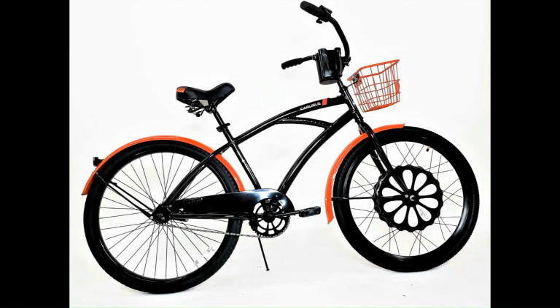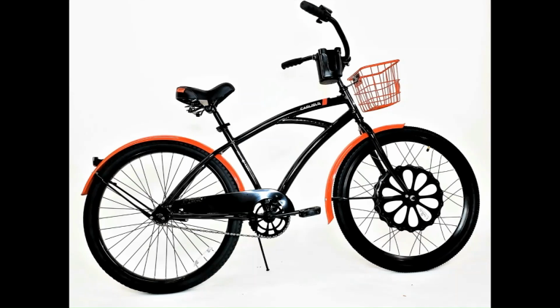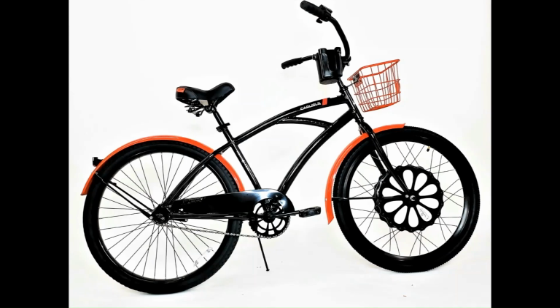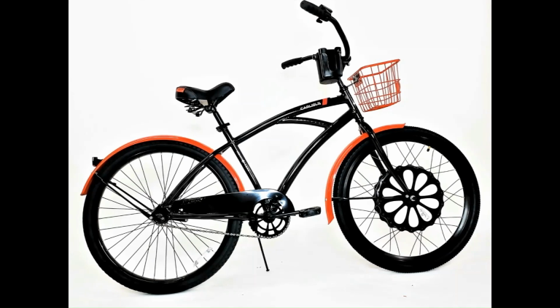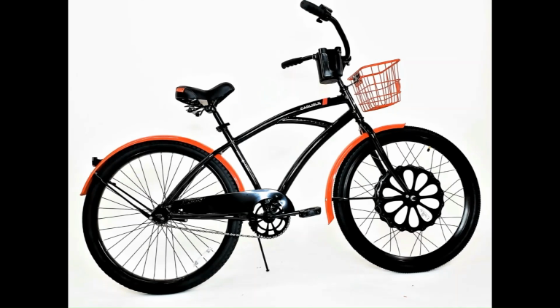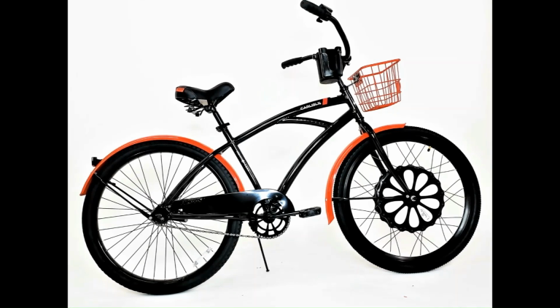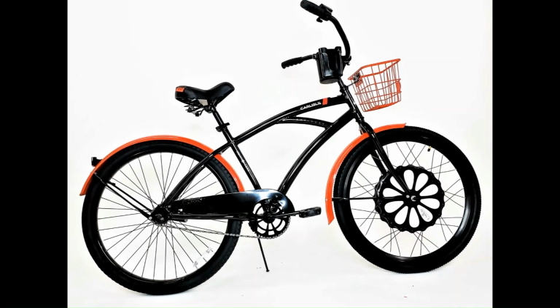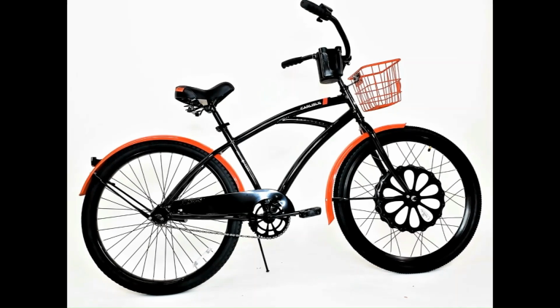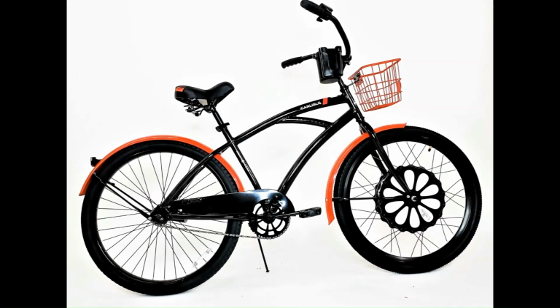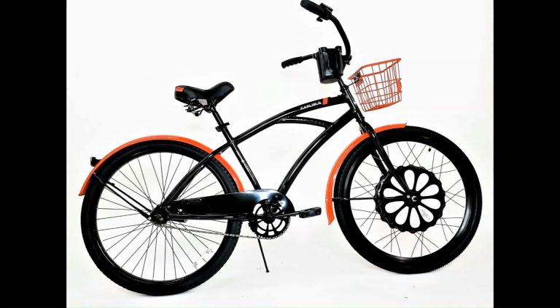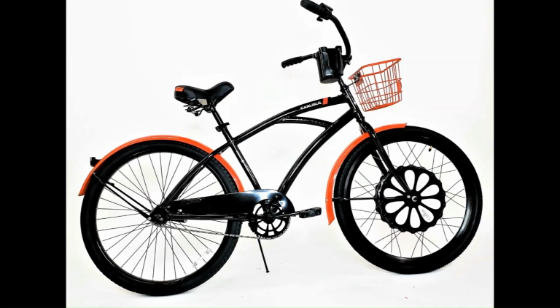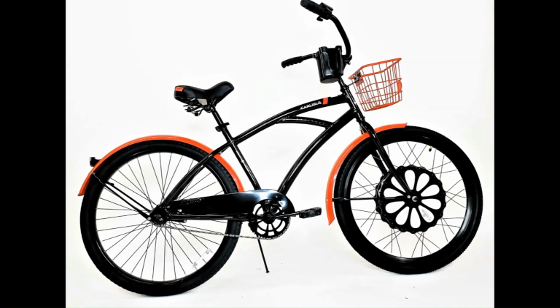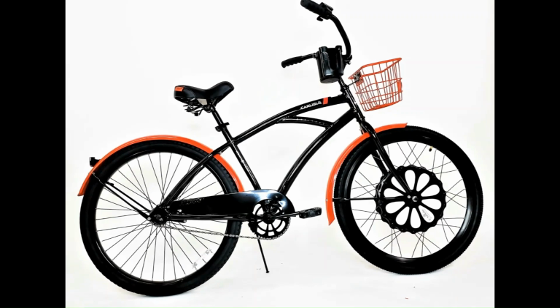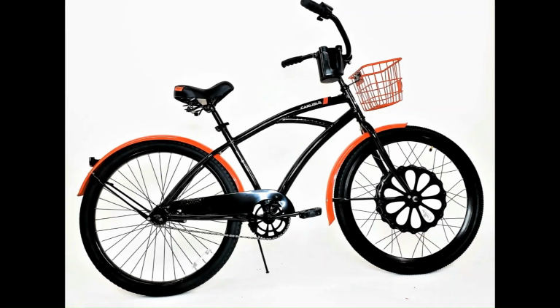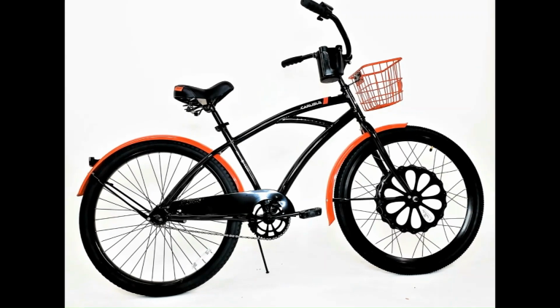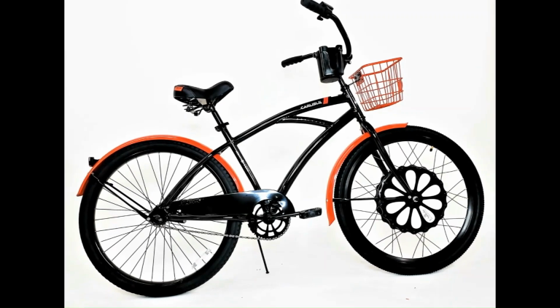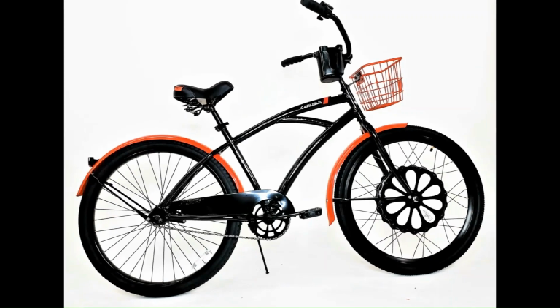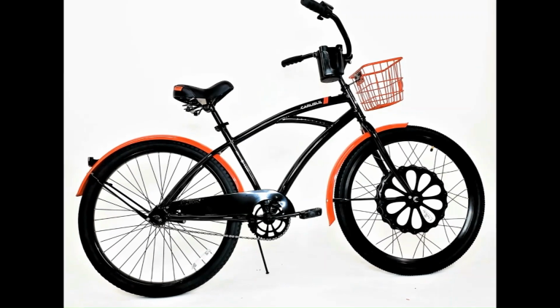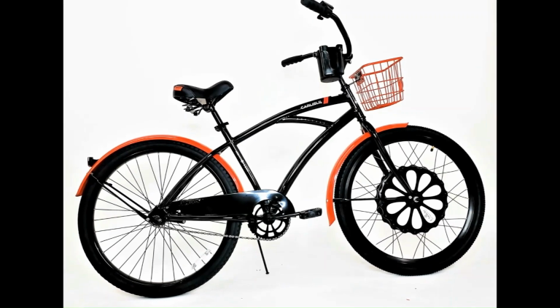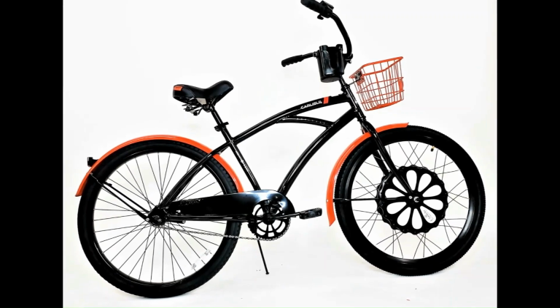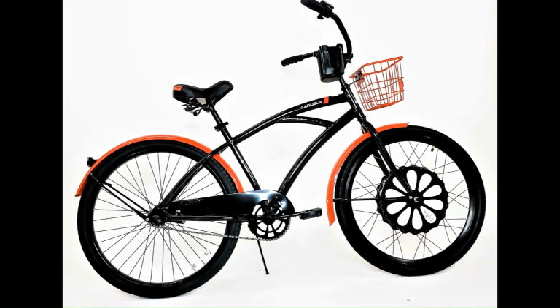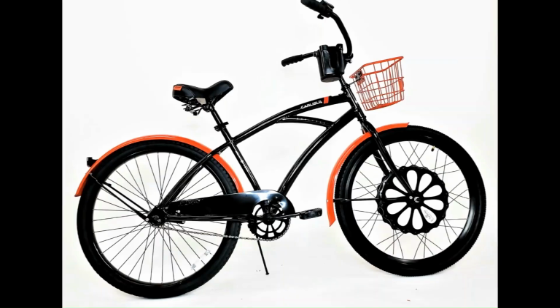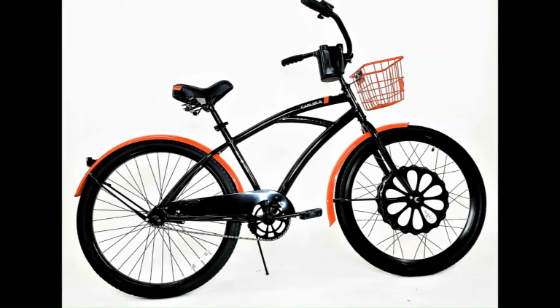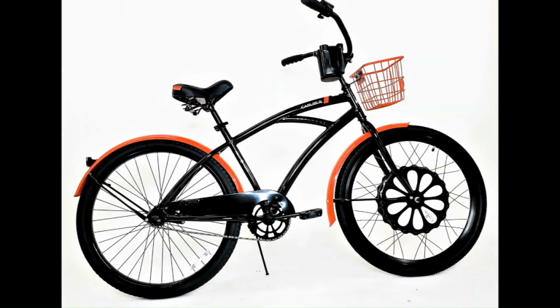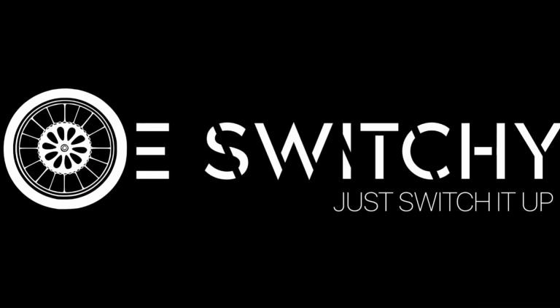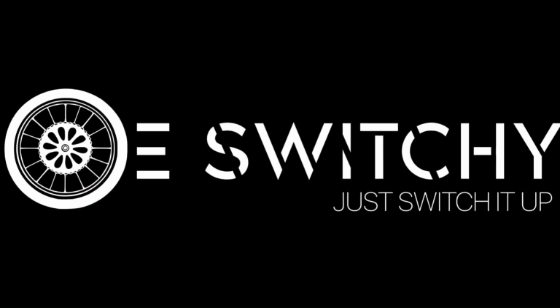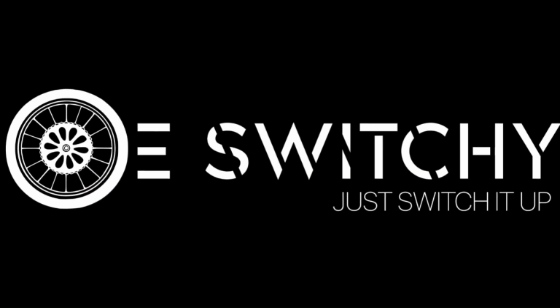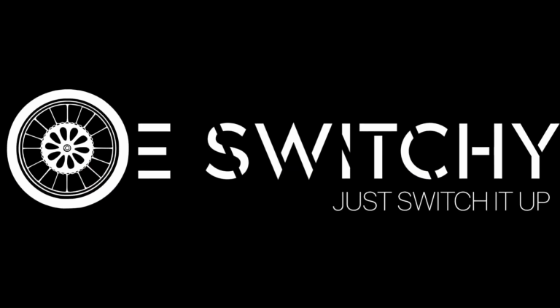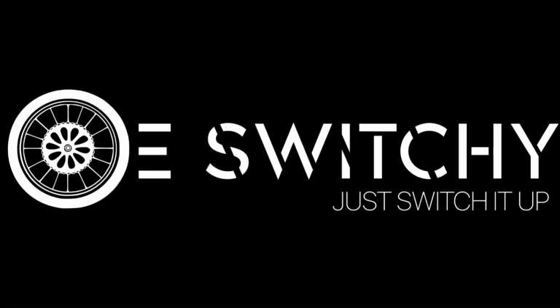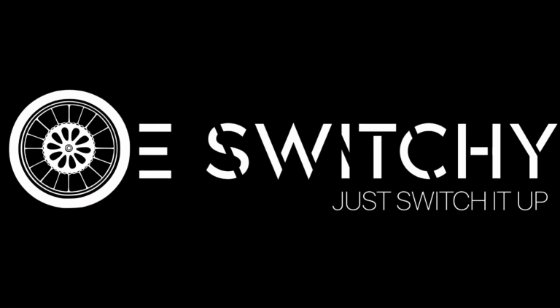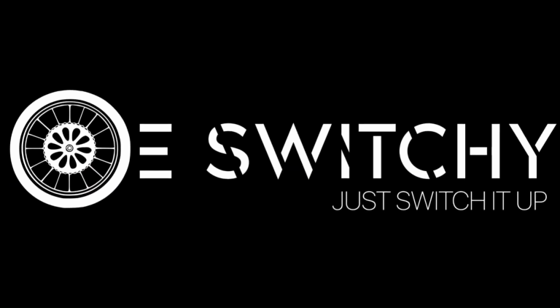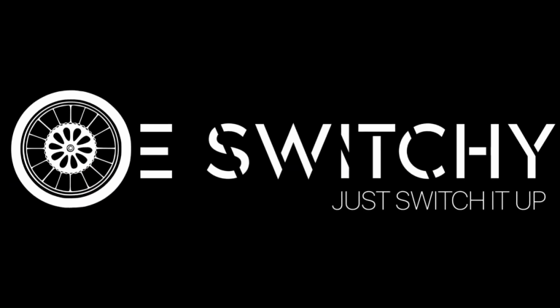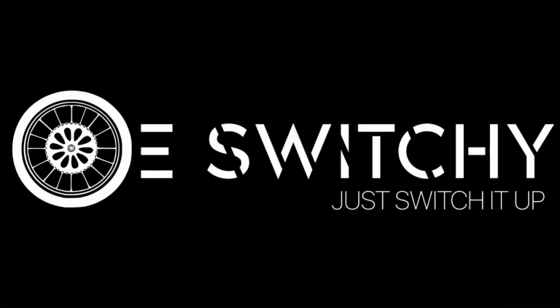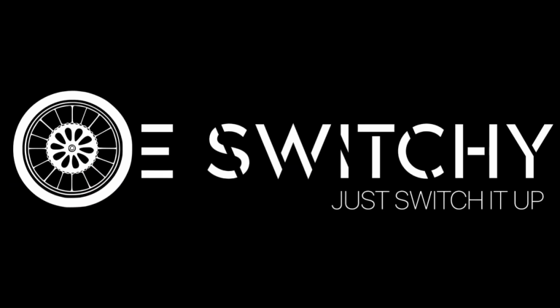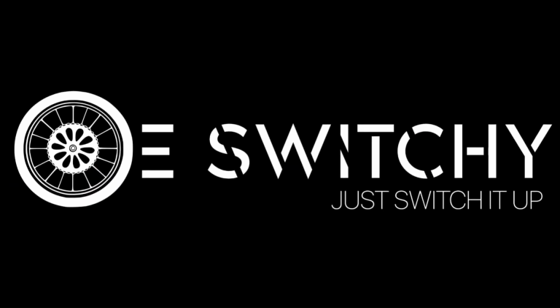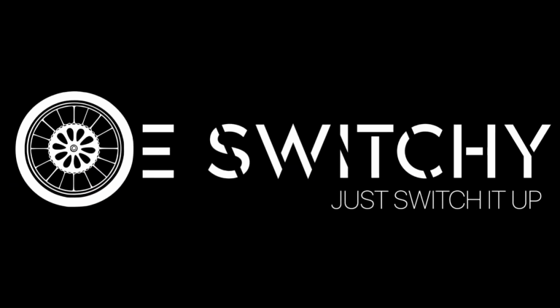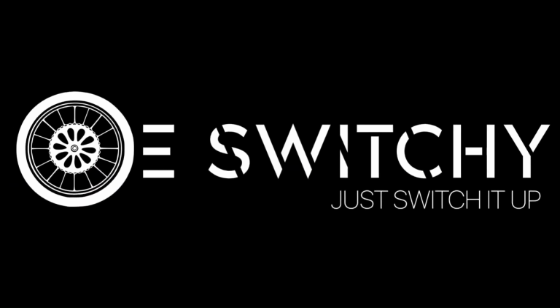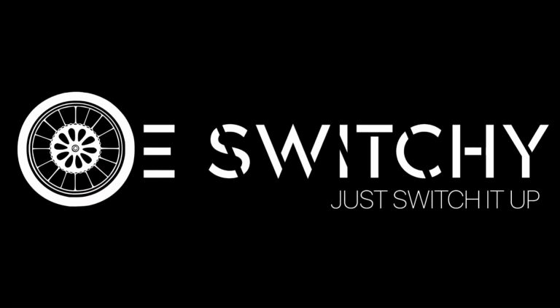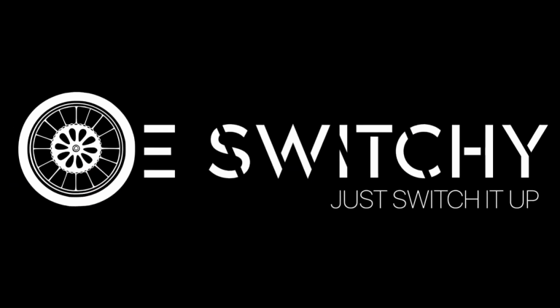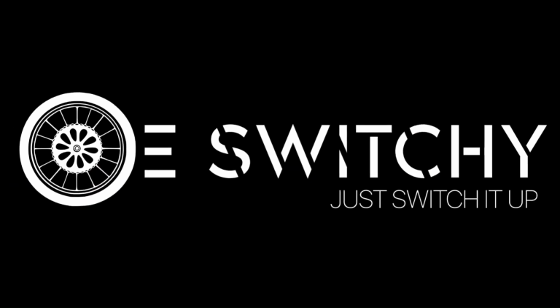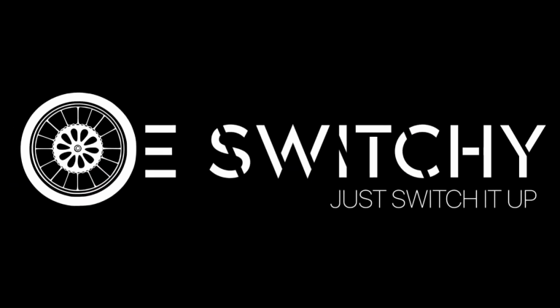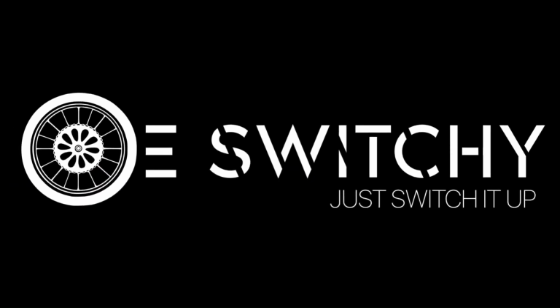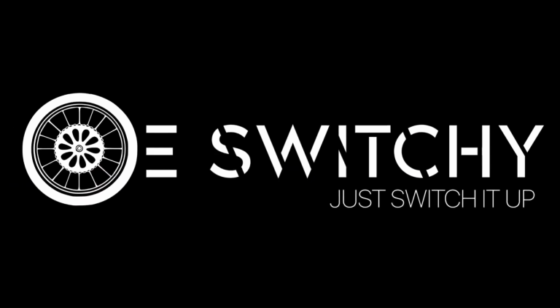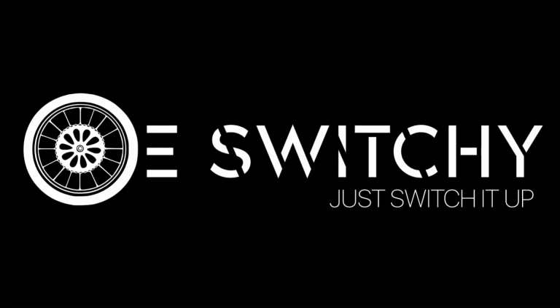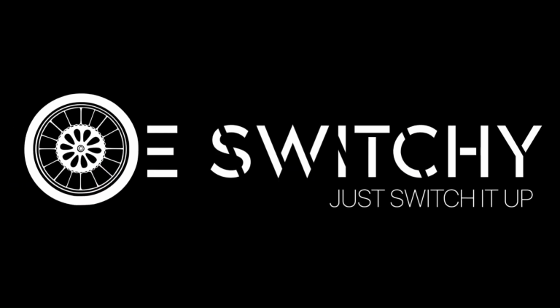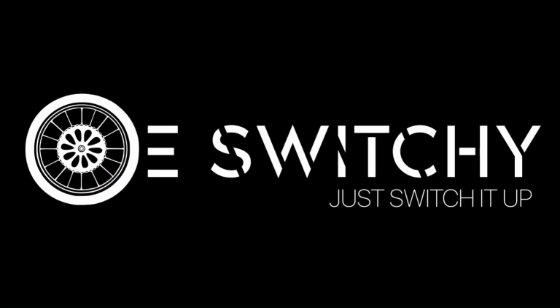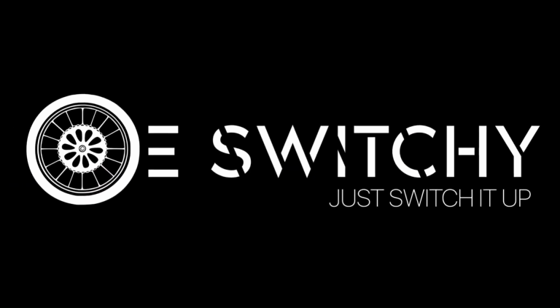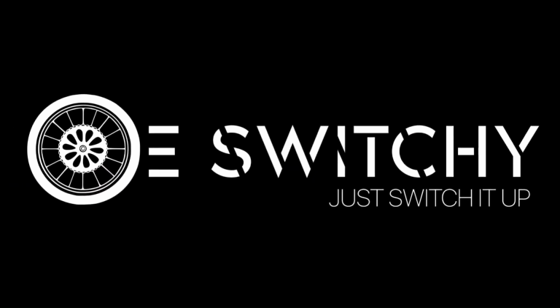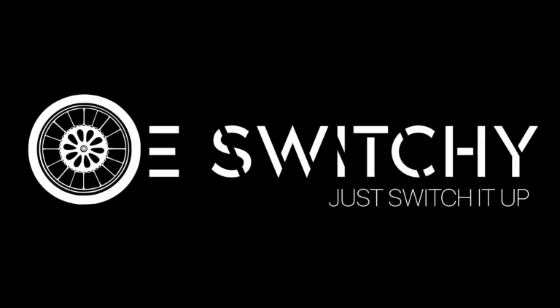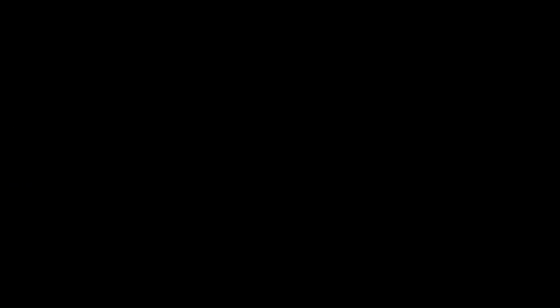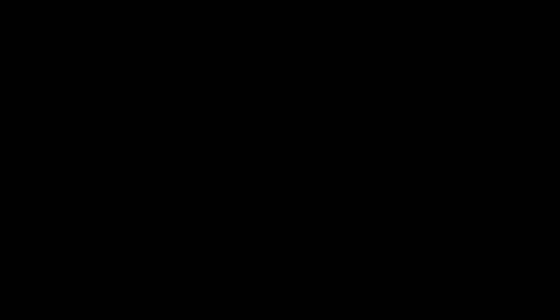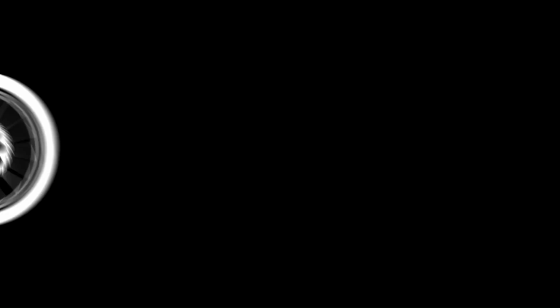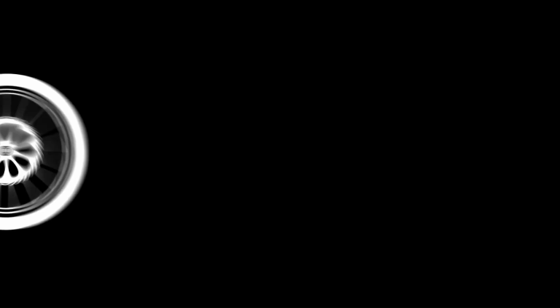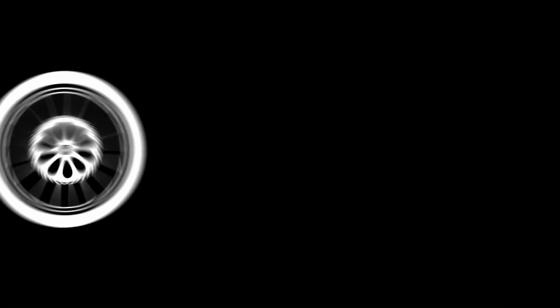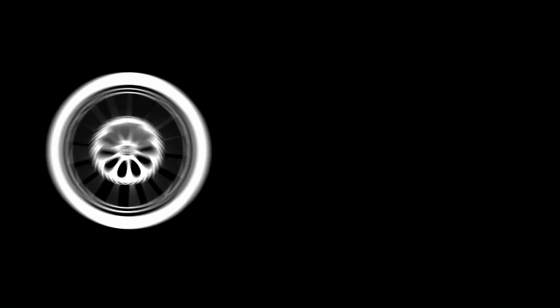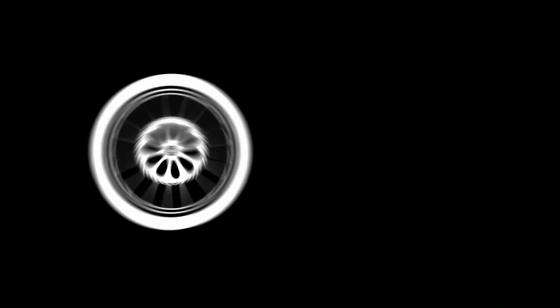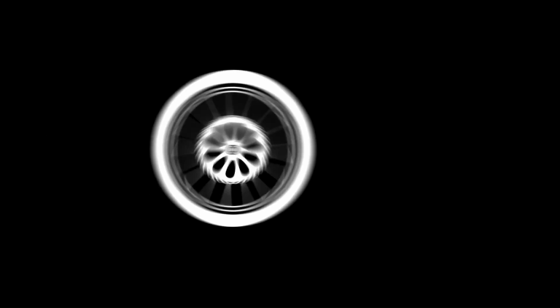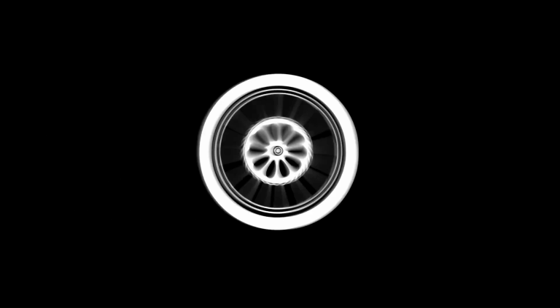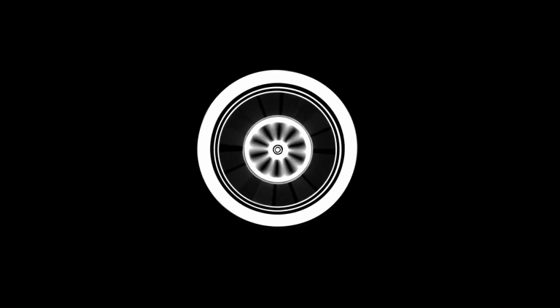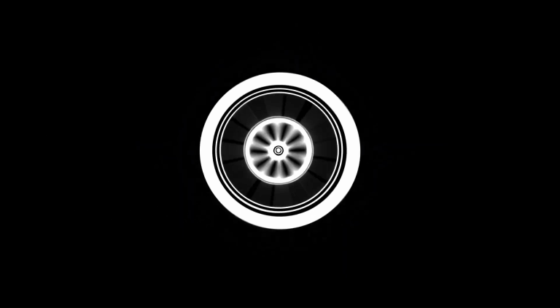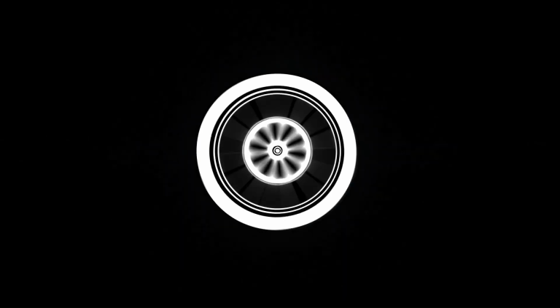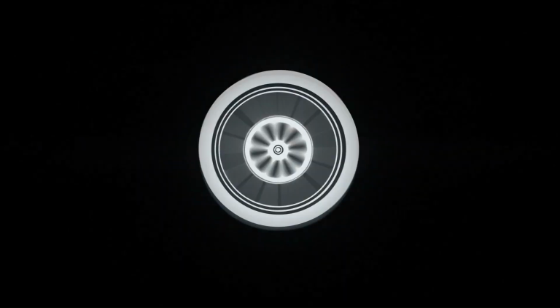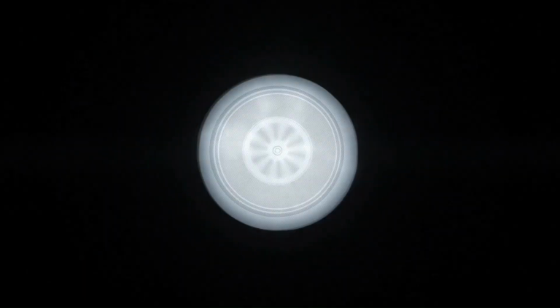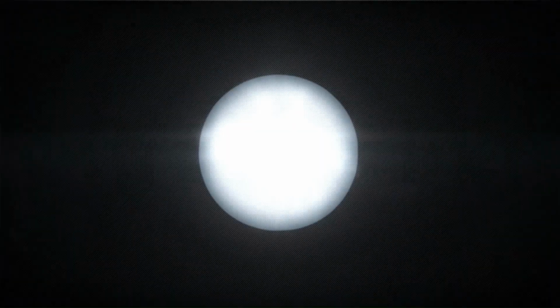Congratulations, you're done! Now it's time to go out and enjoy your new eSwitchy kit. ESwitchy — just switch it up.